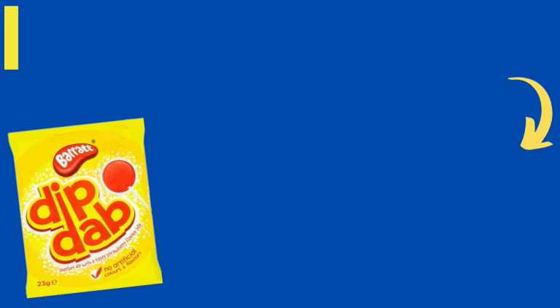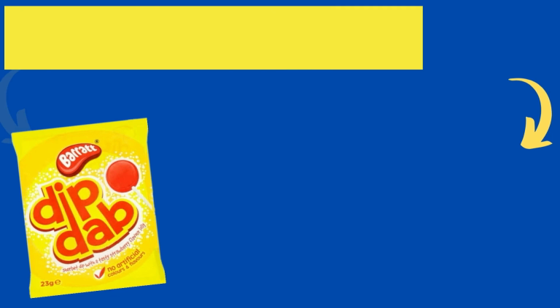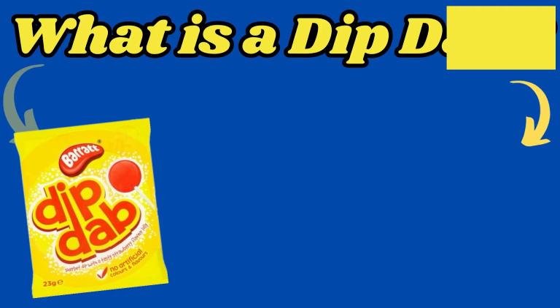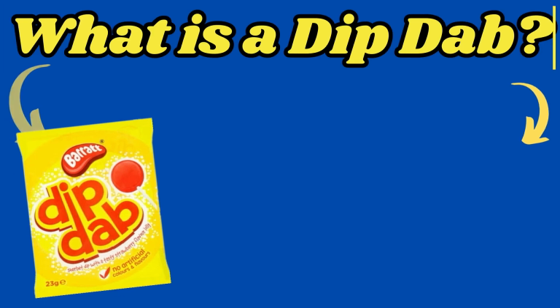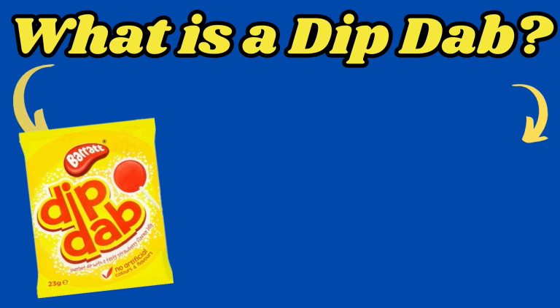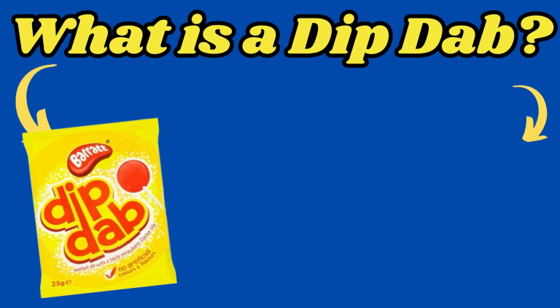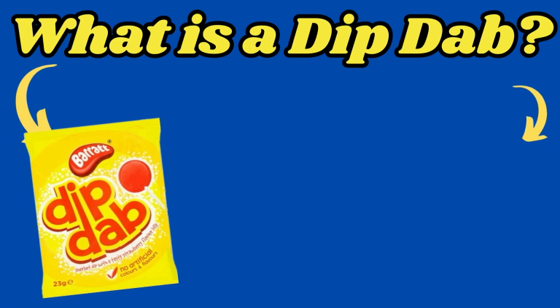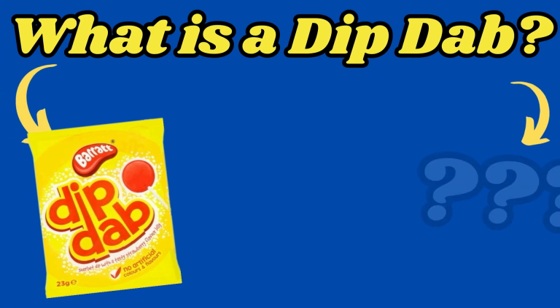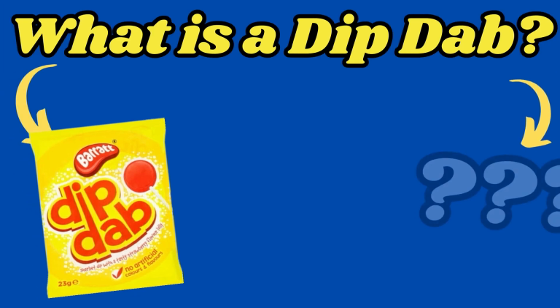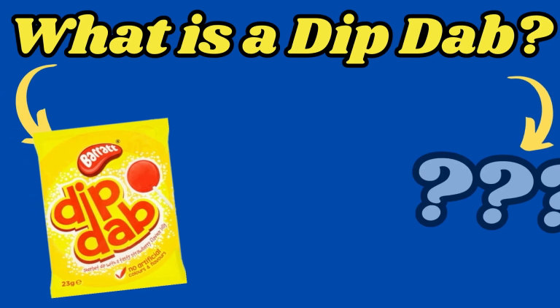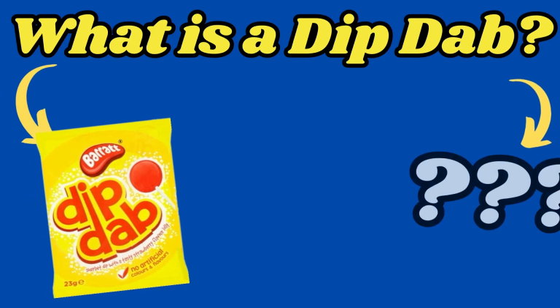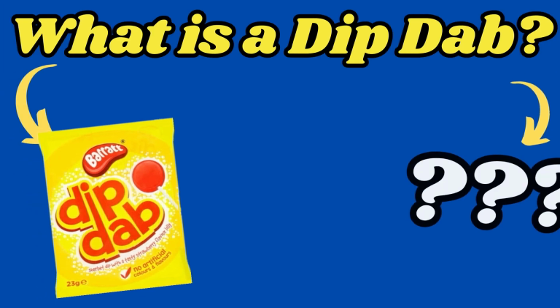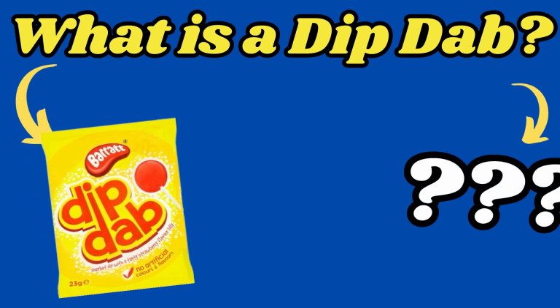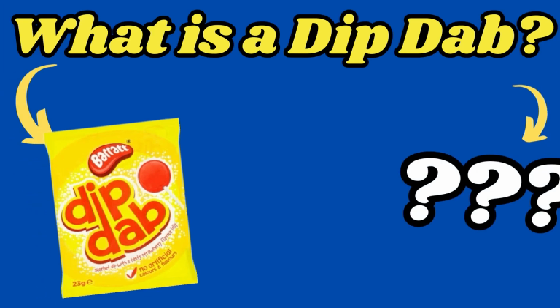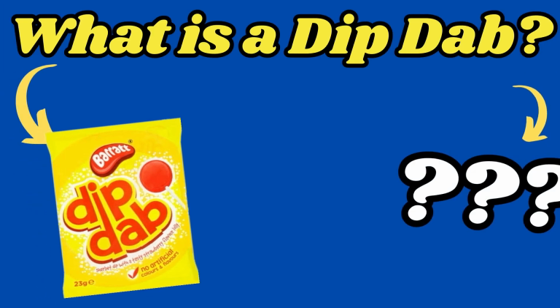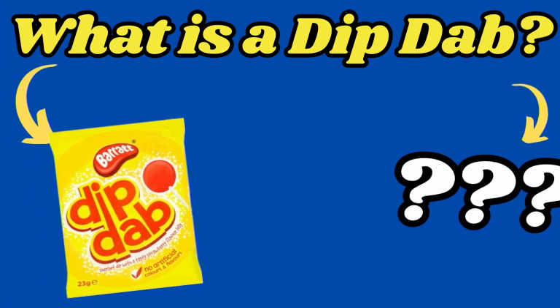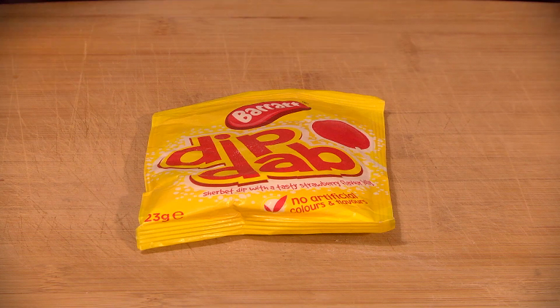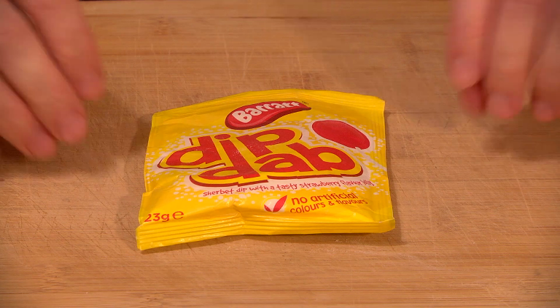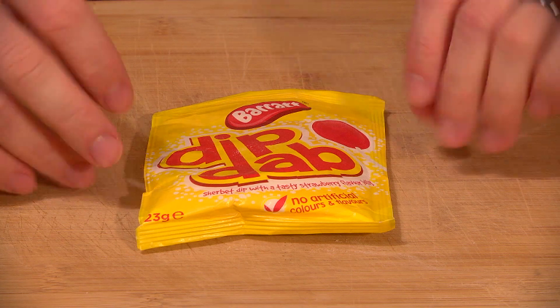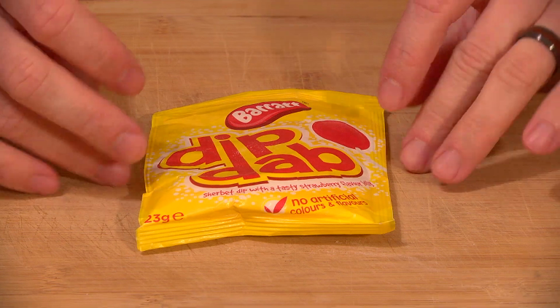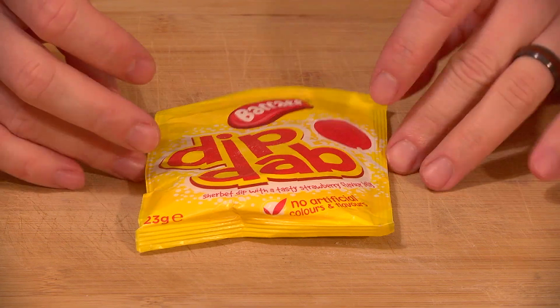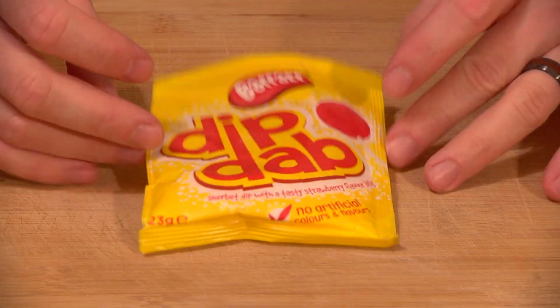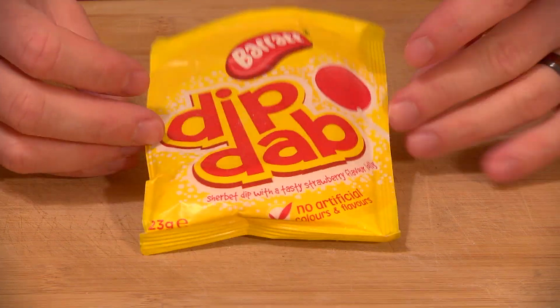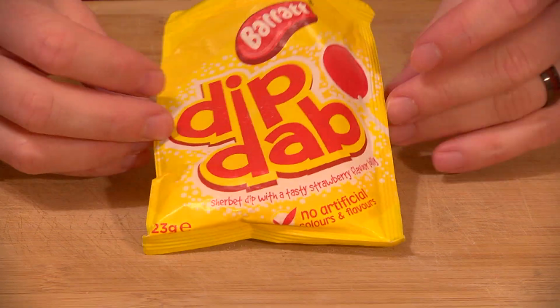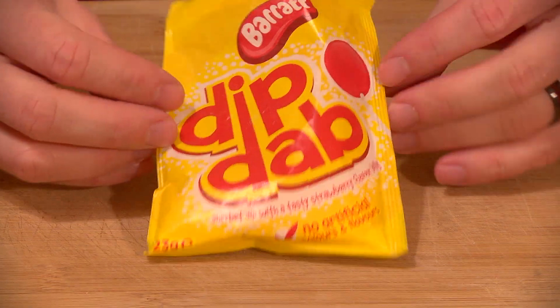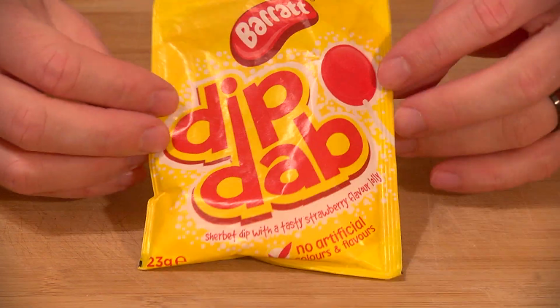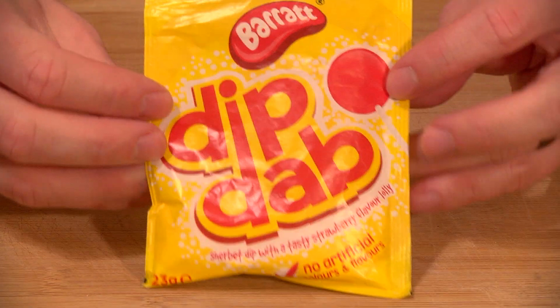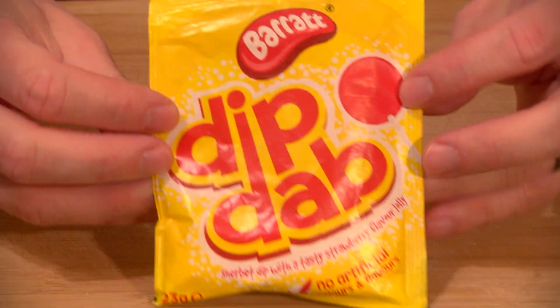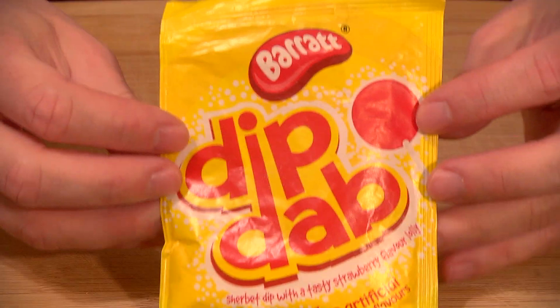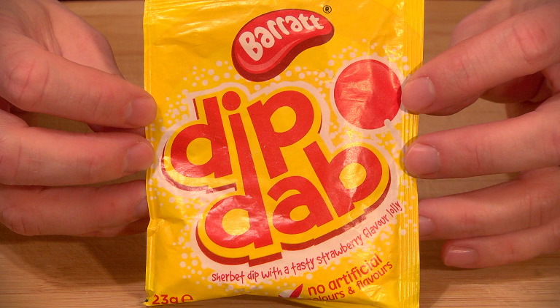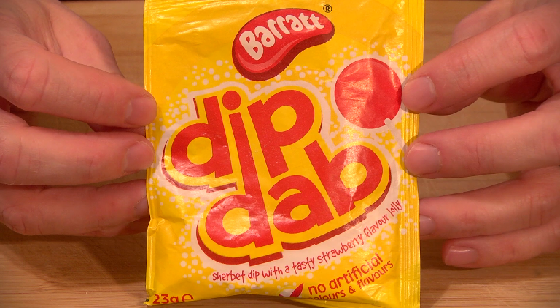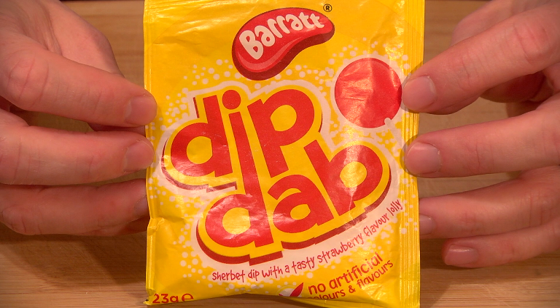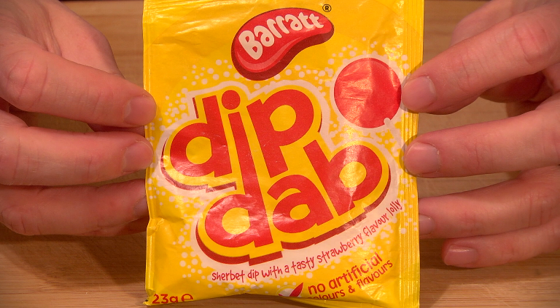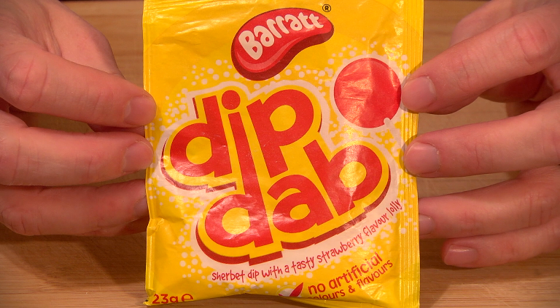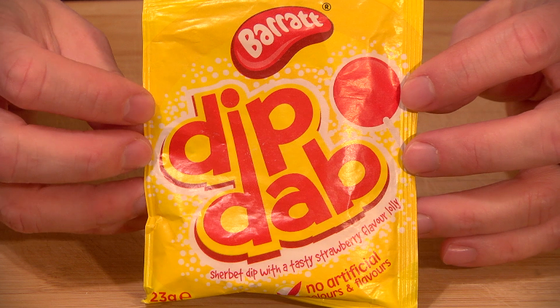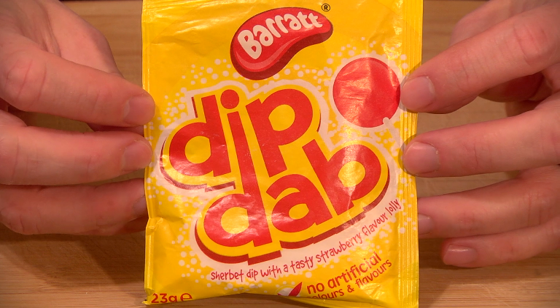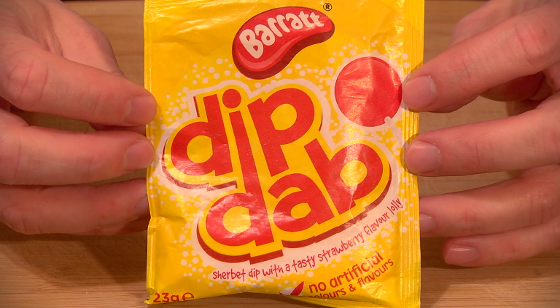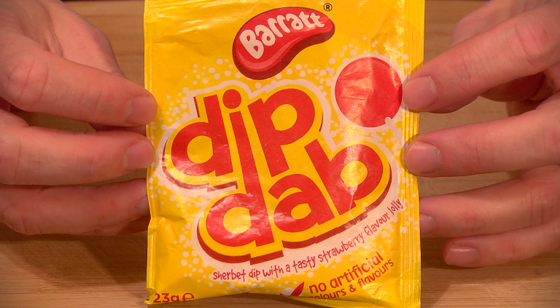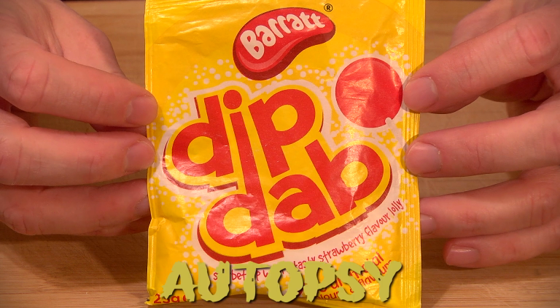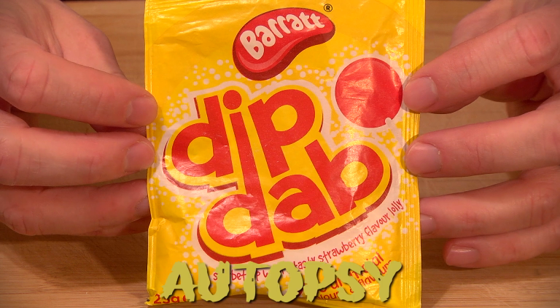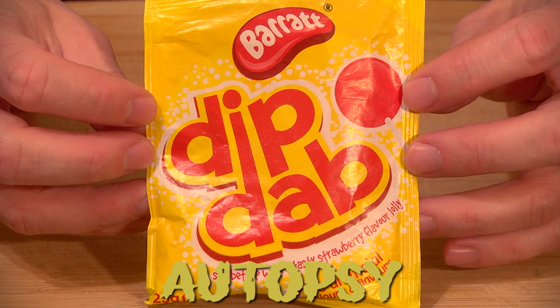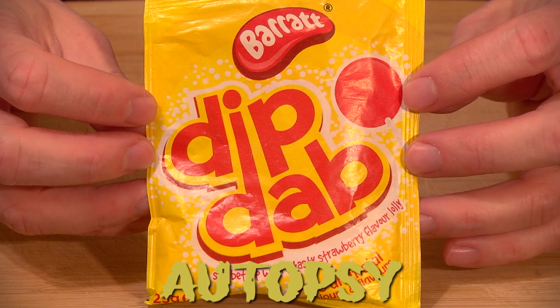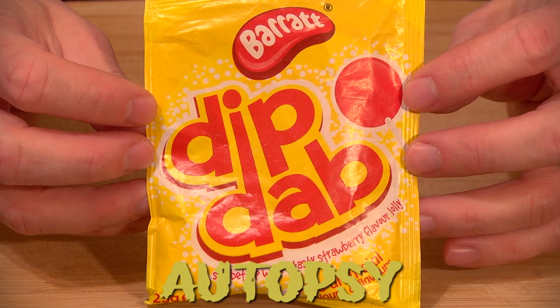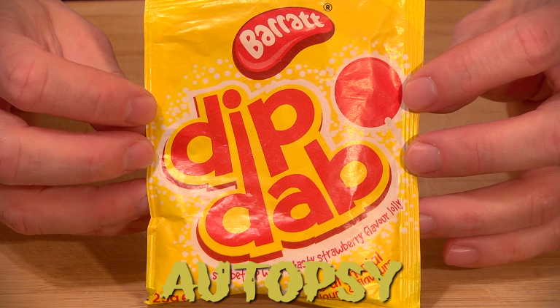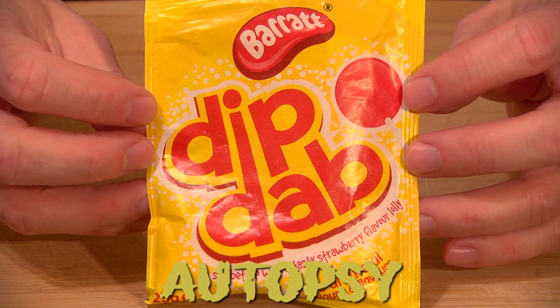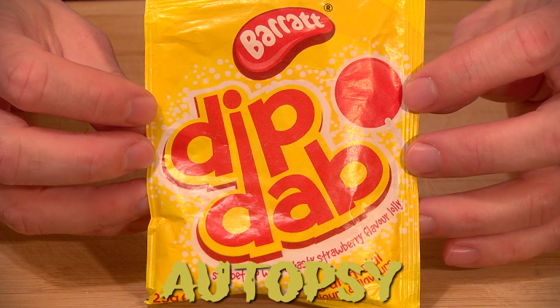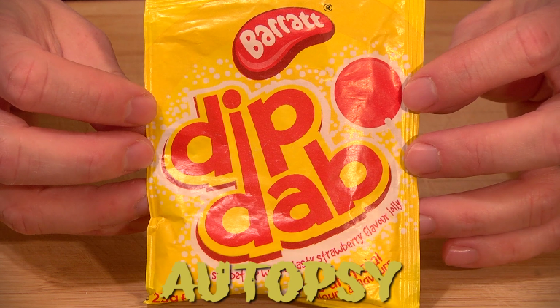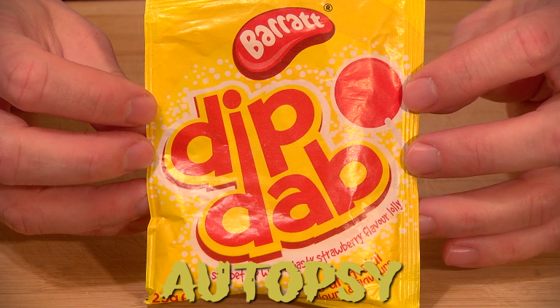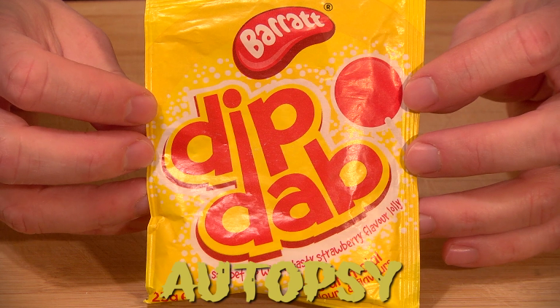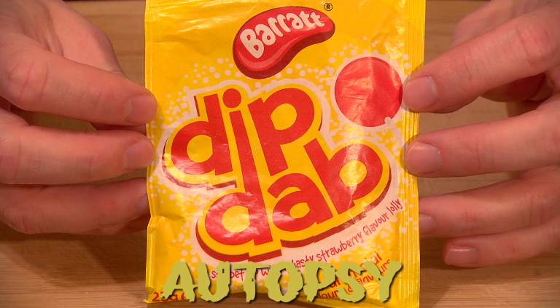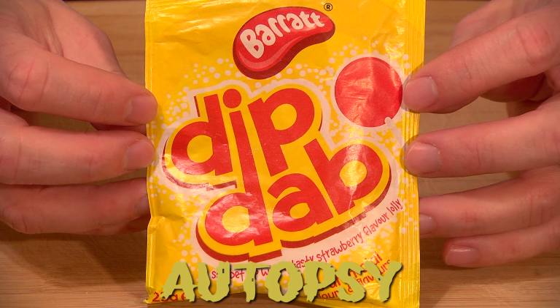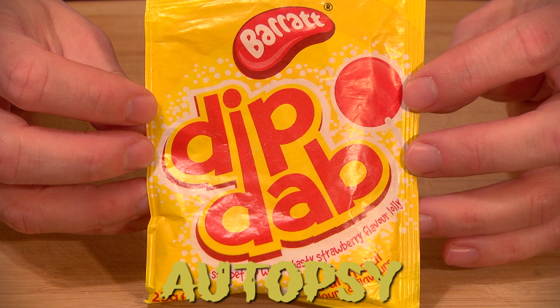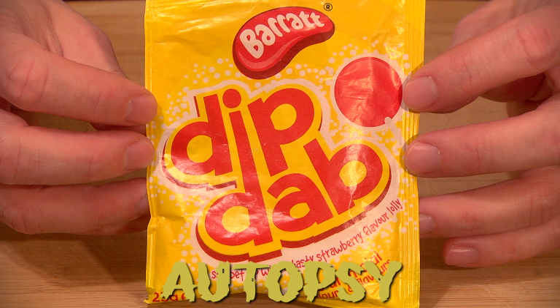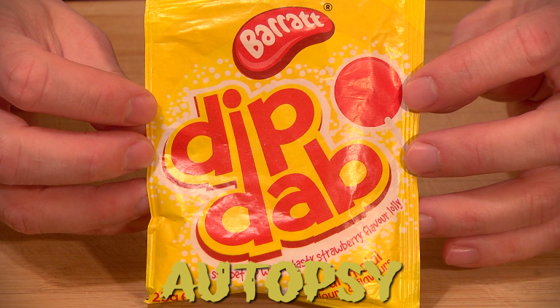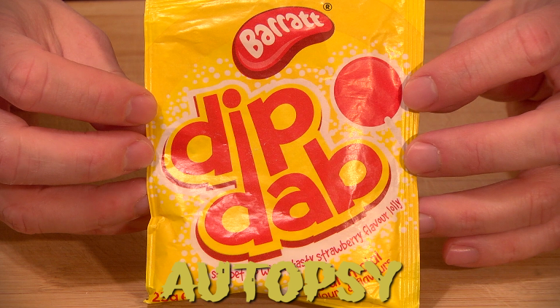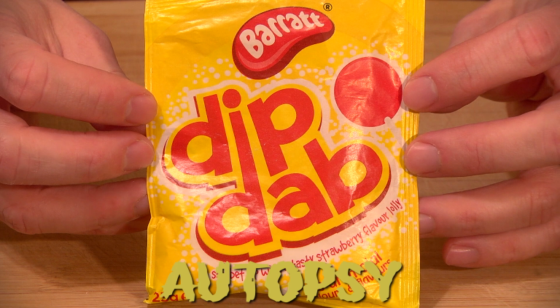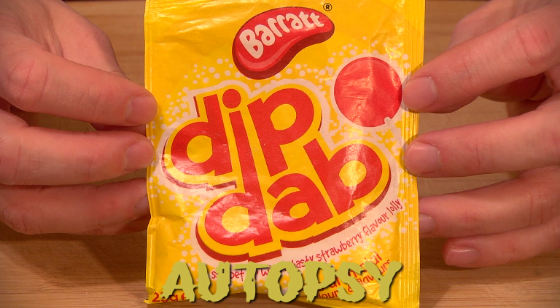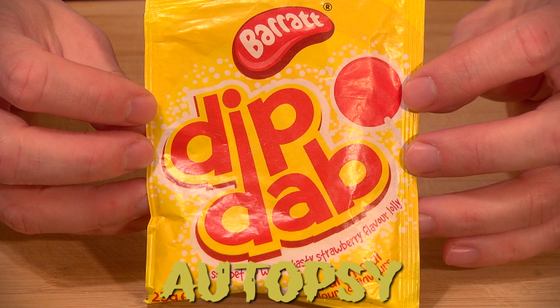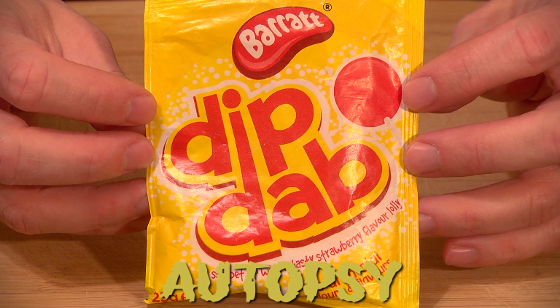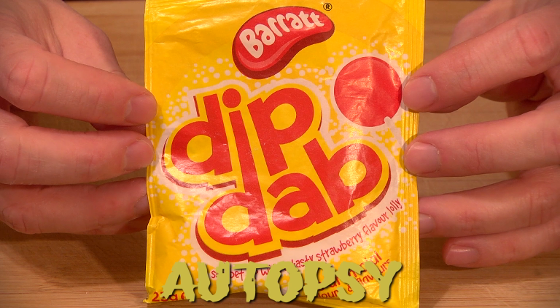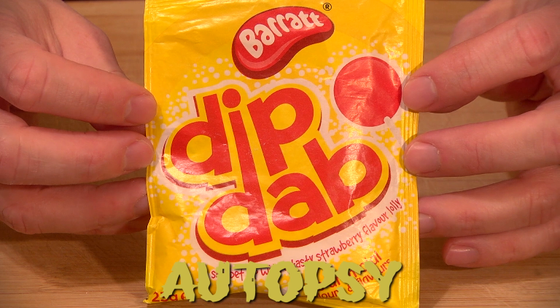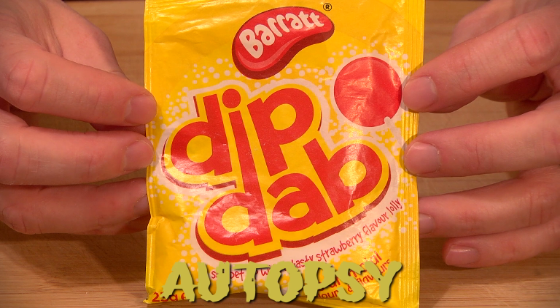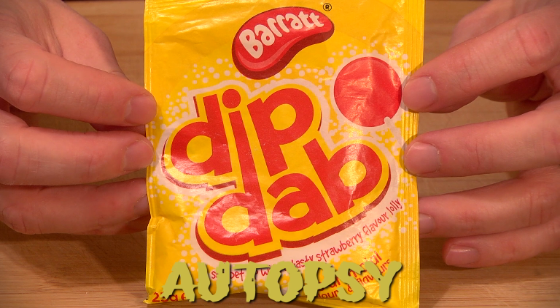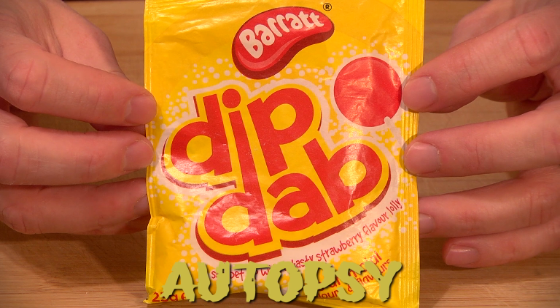What is a Dip Dab? If you aren't British, let's find out in today's autopsy and history of Dip Dab.